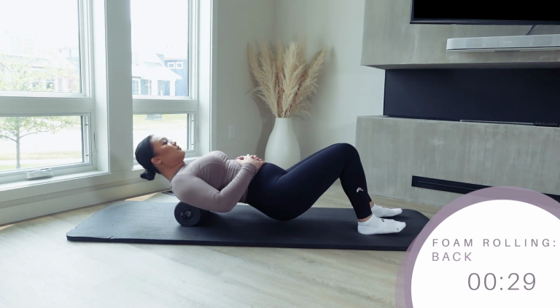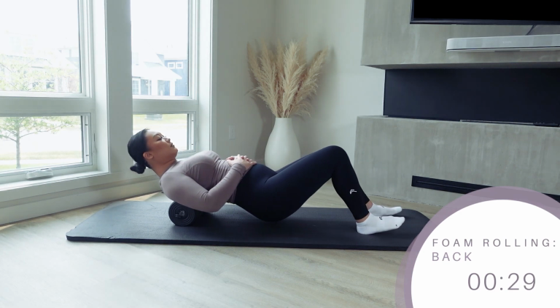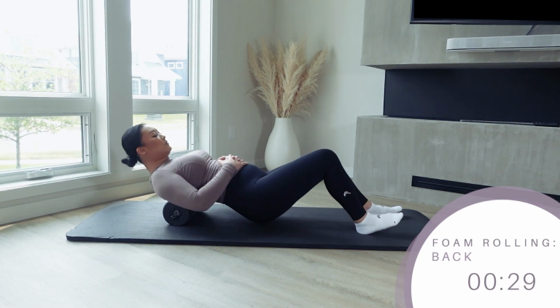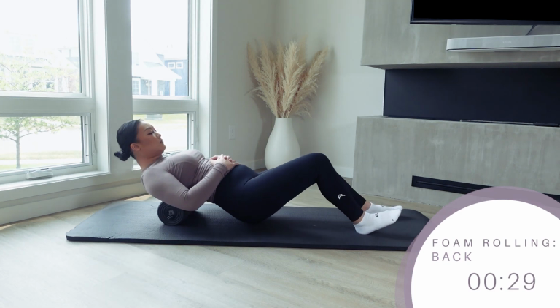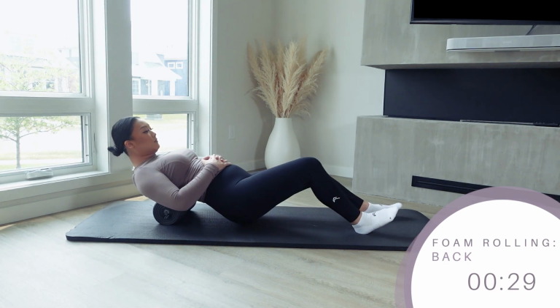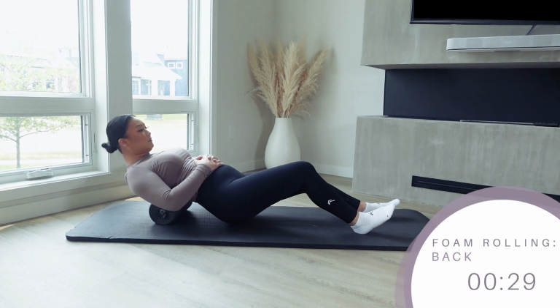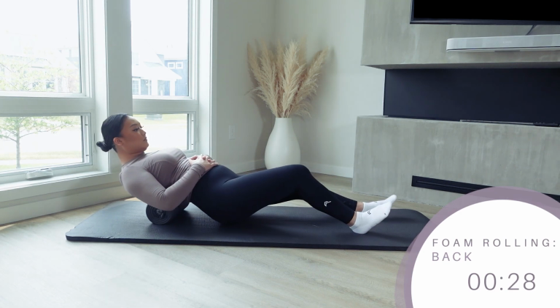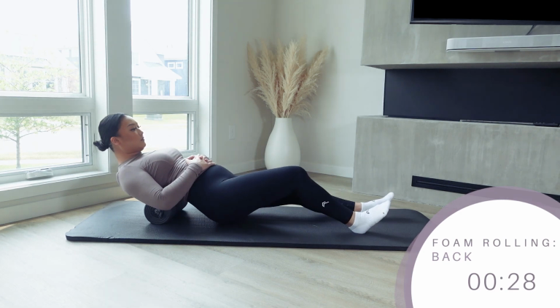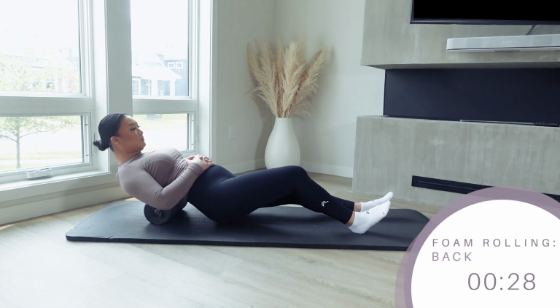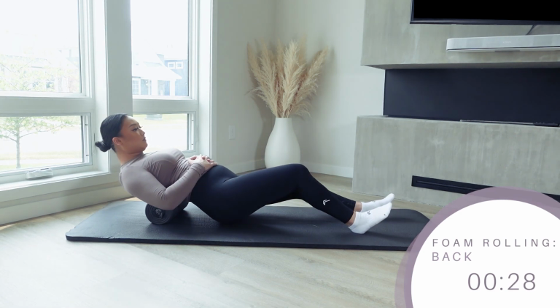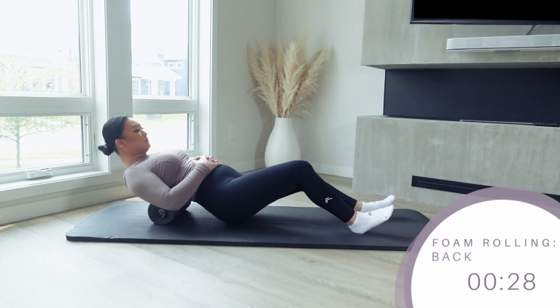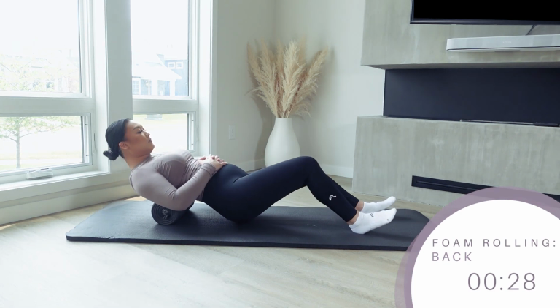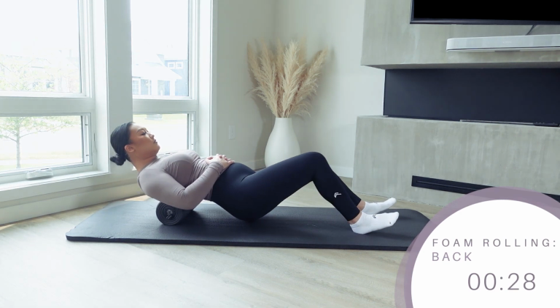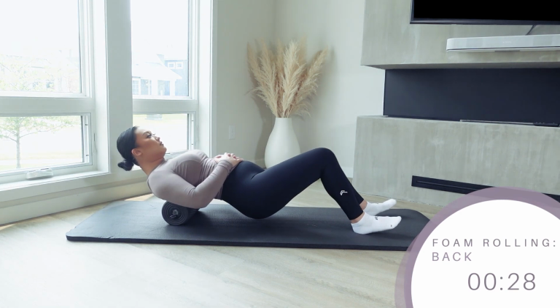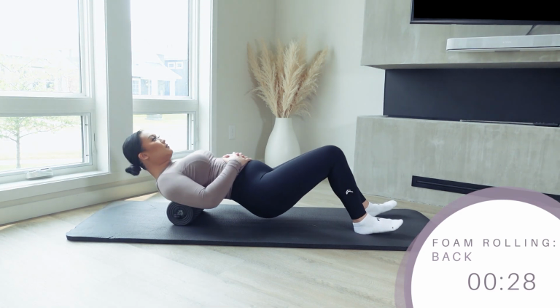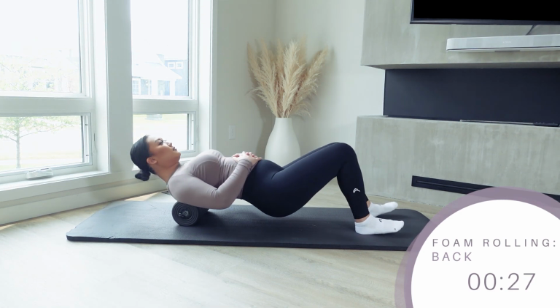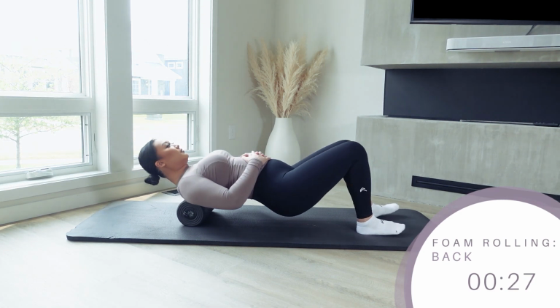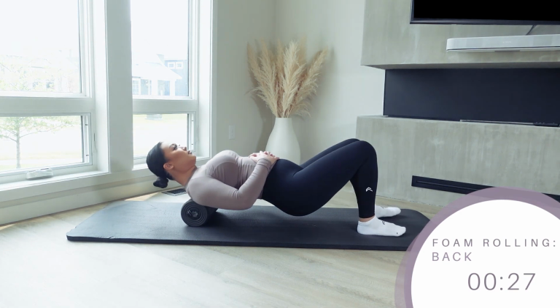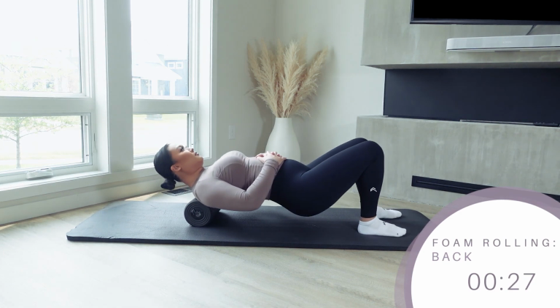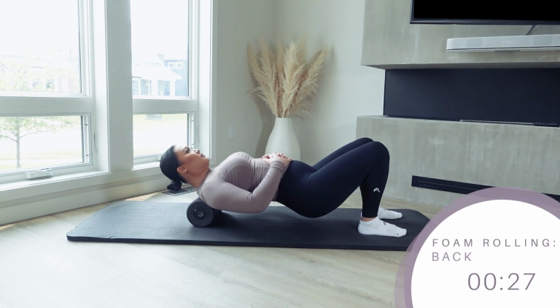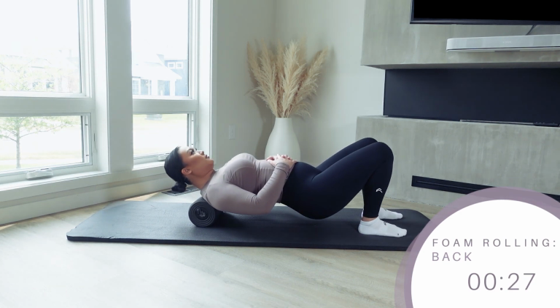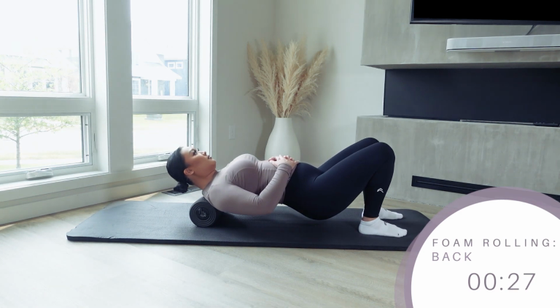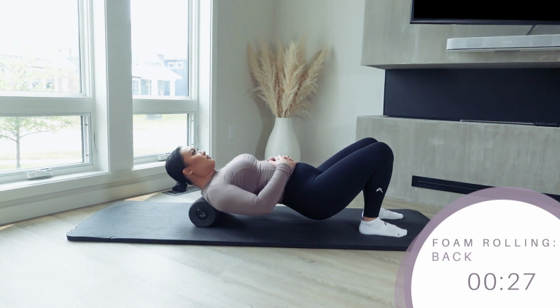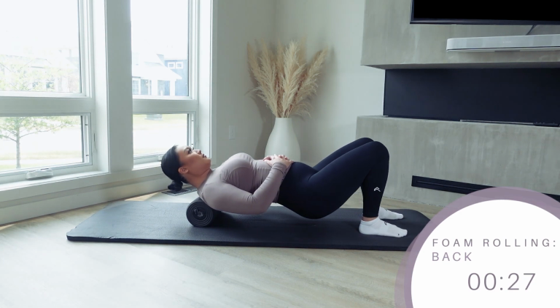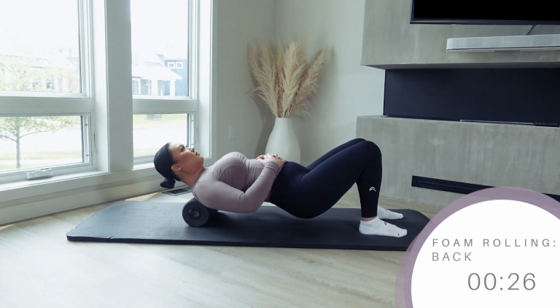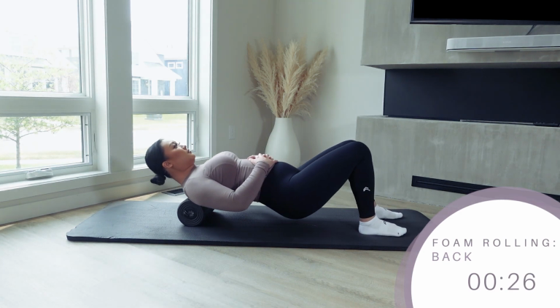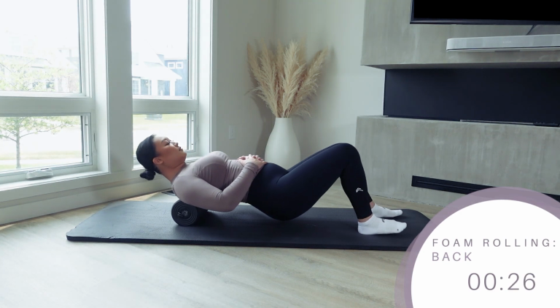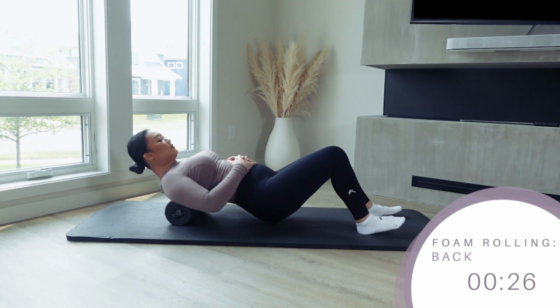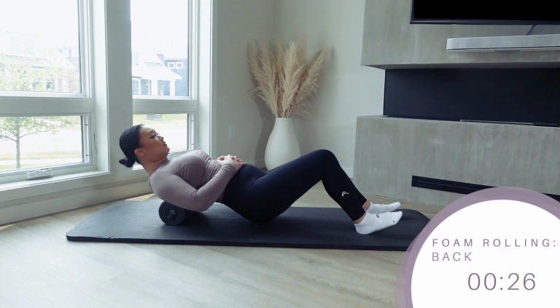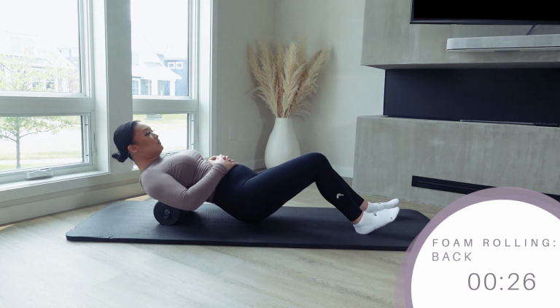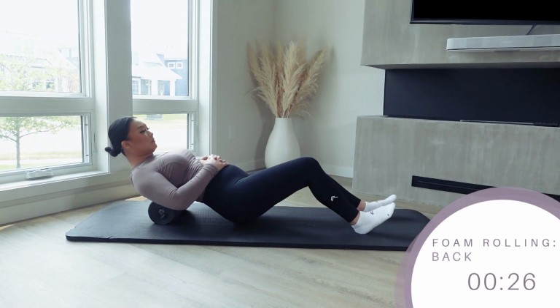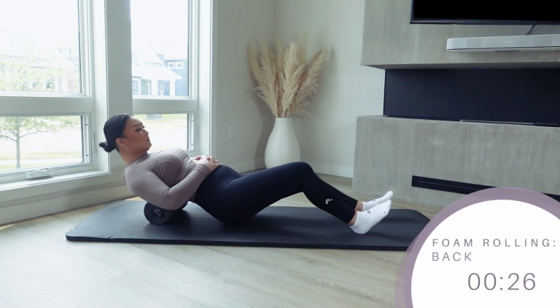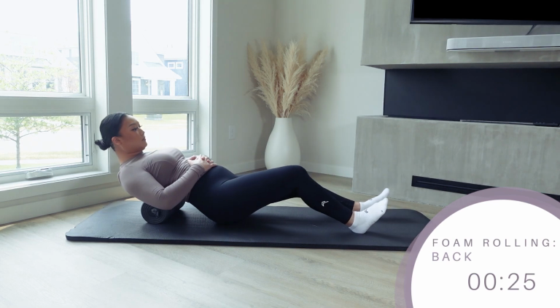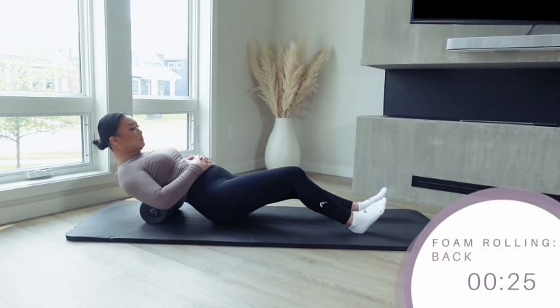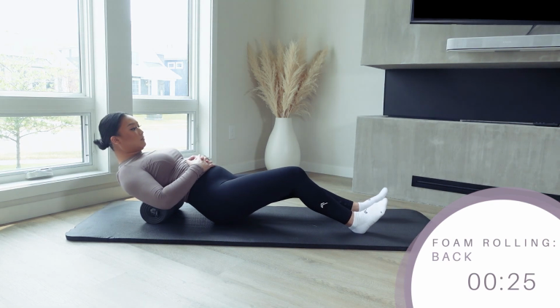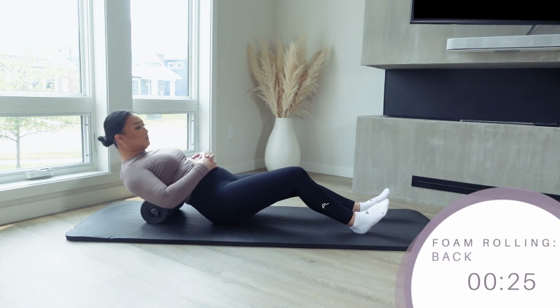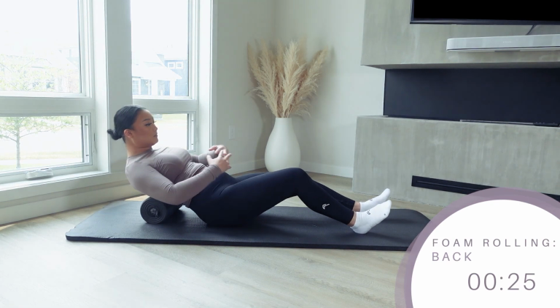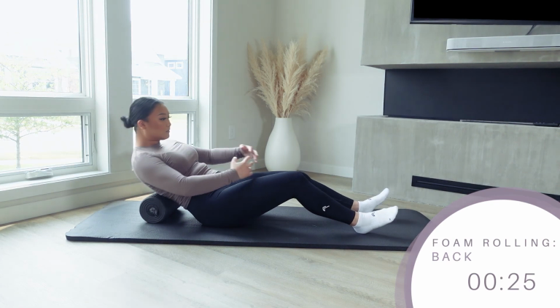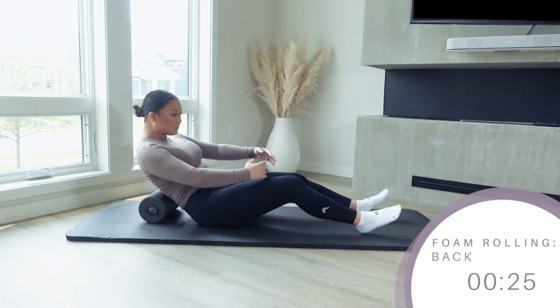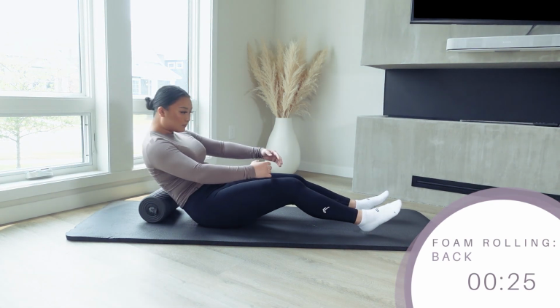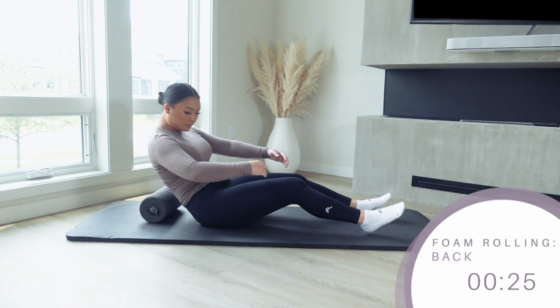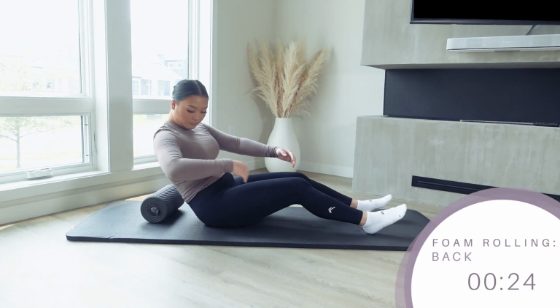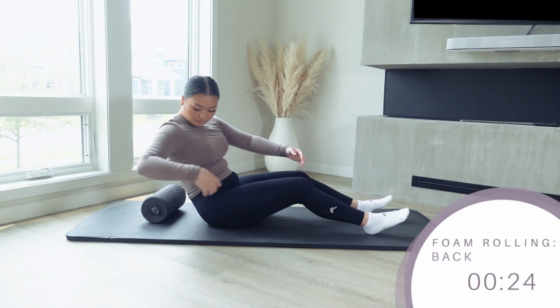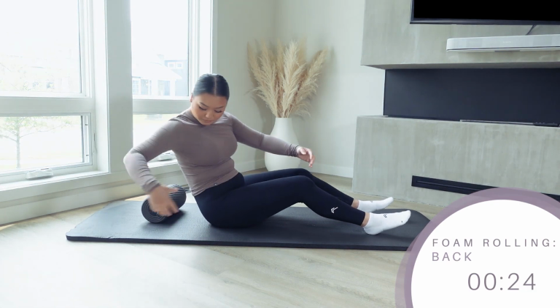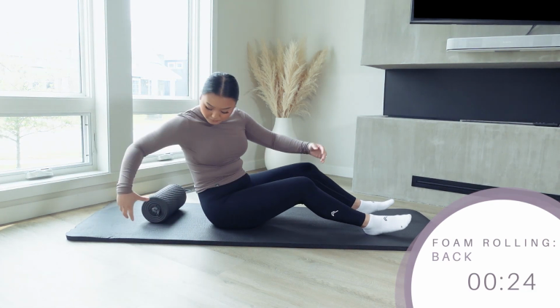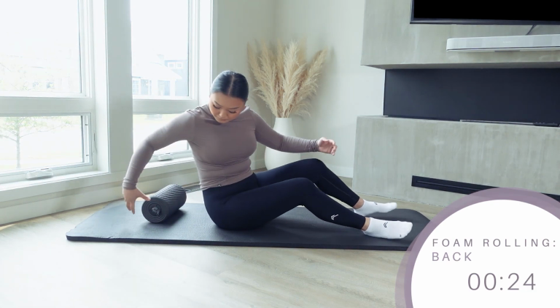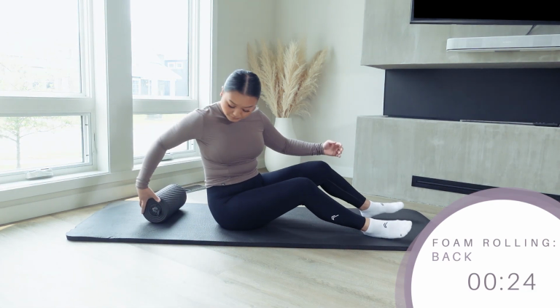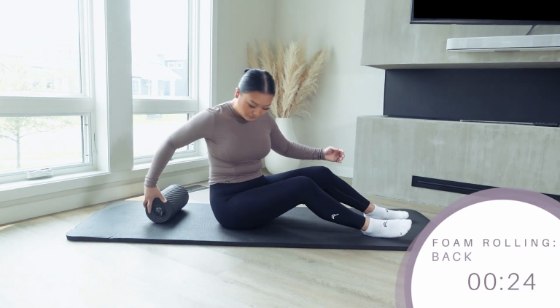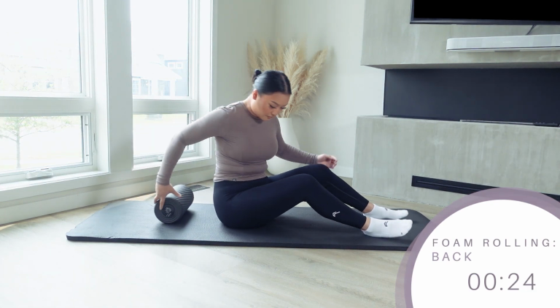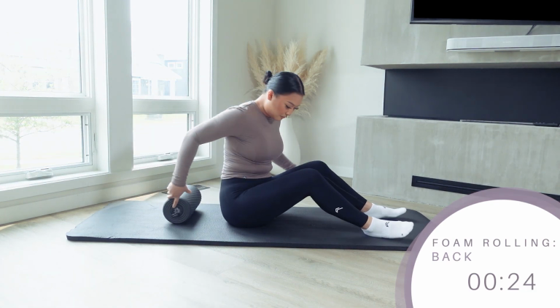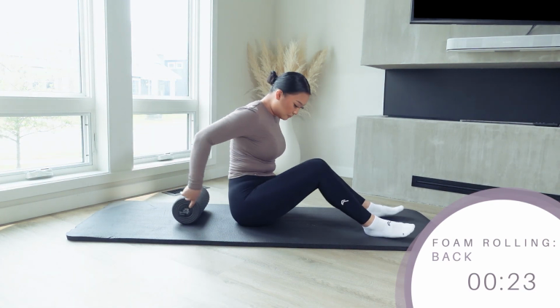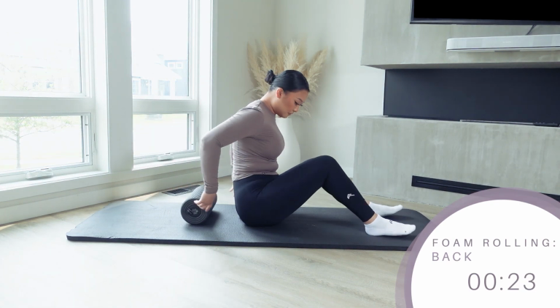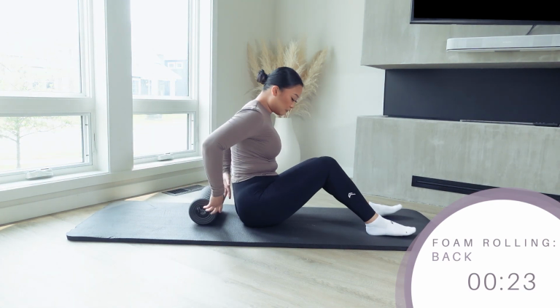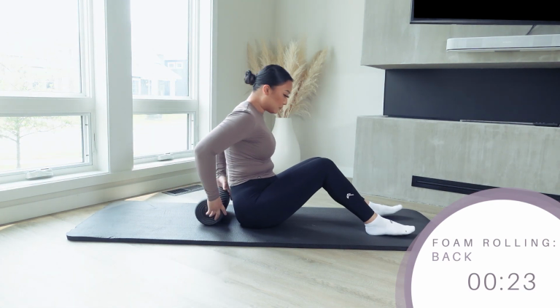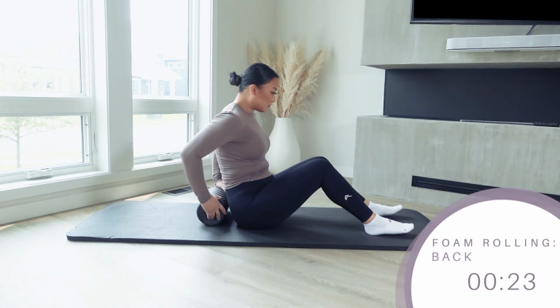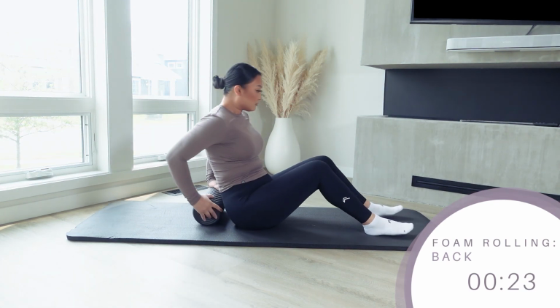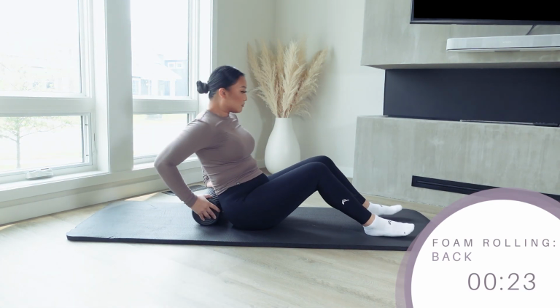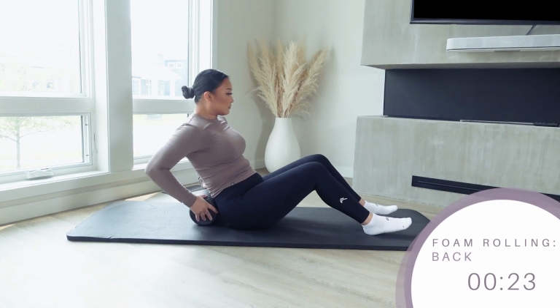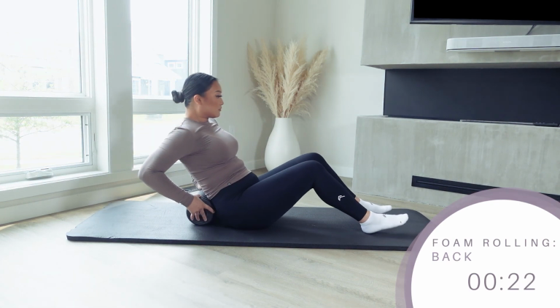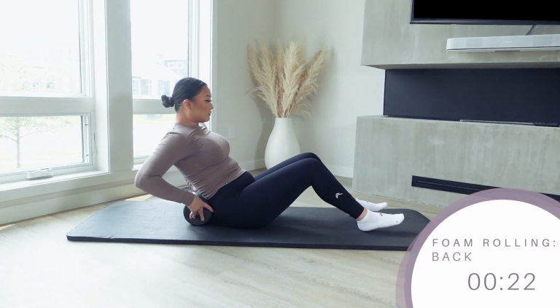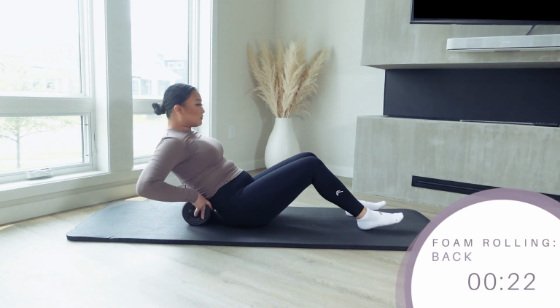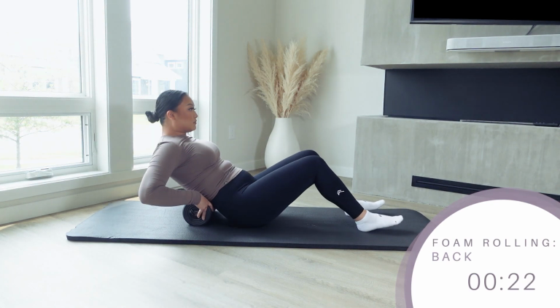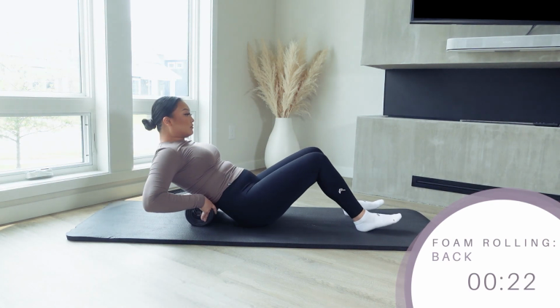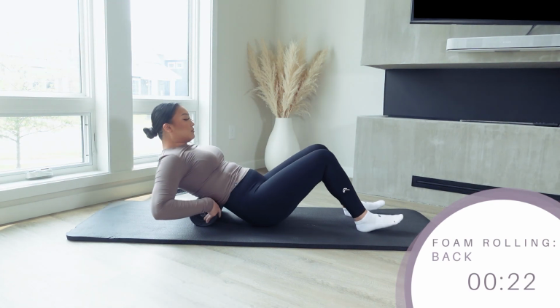This foam rolling routine we're doing here is great for anyone at any experience level, but these are definitely not the only areas of your body that you can foam roll.